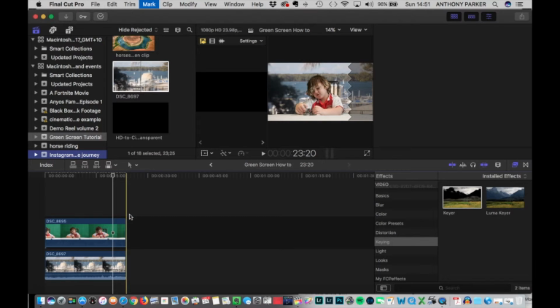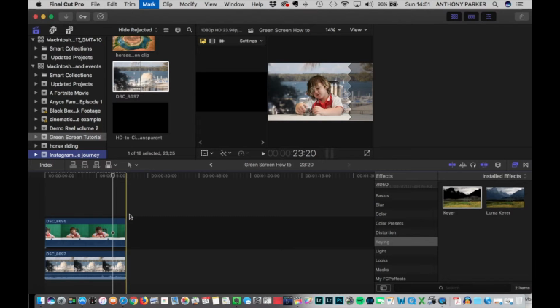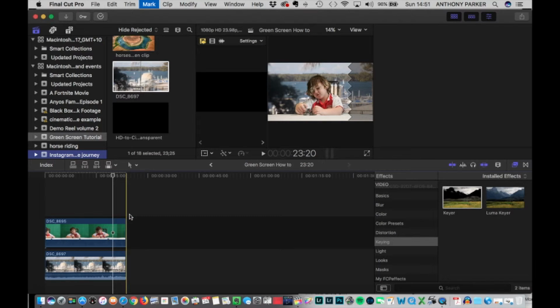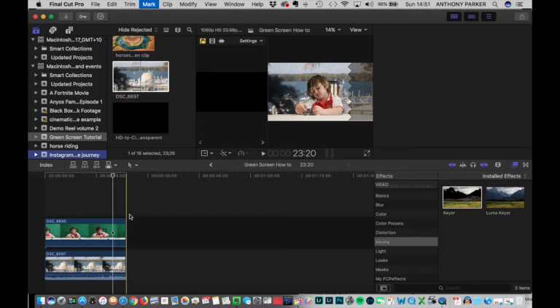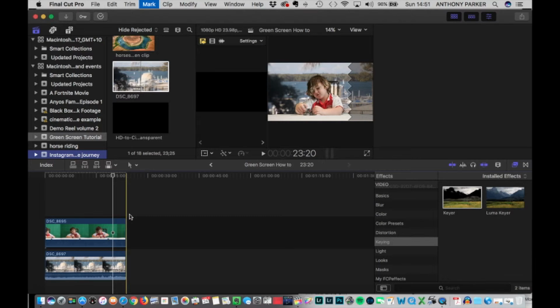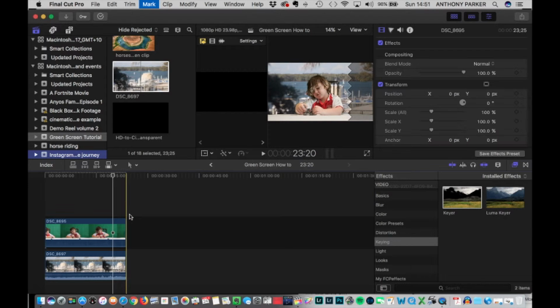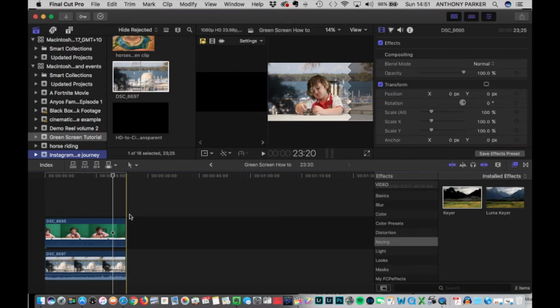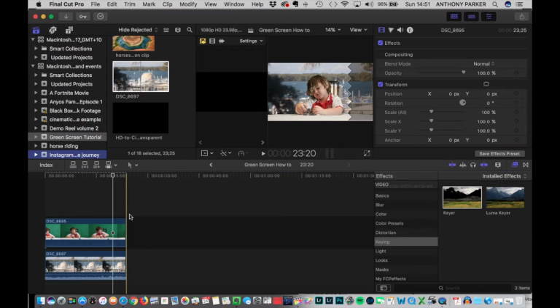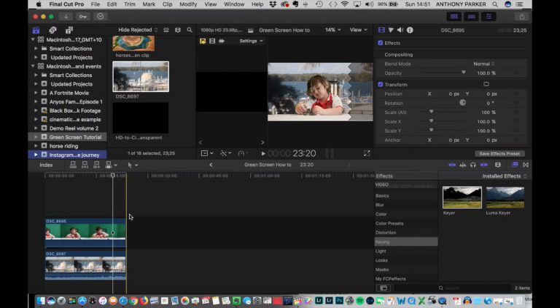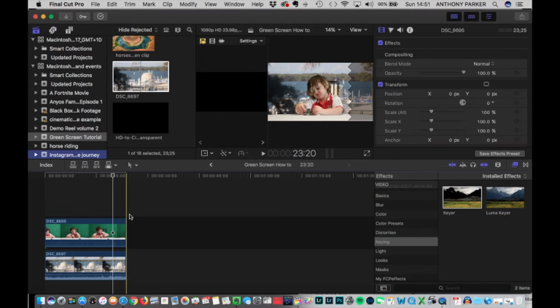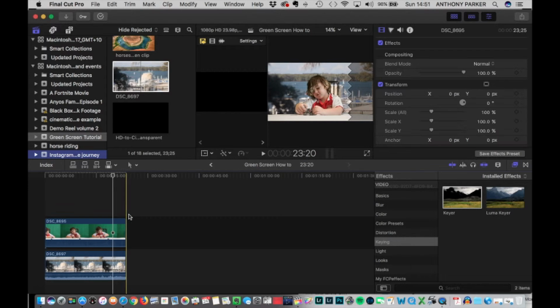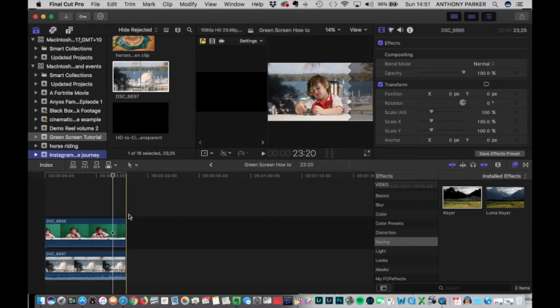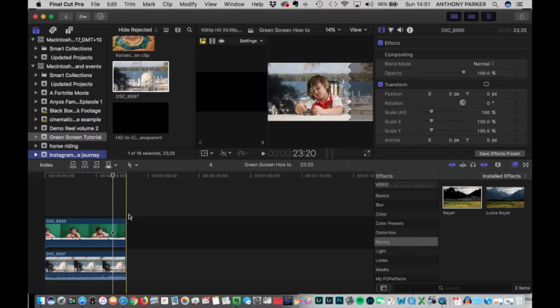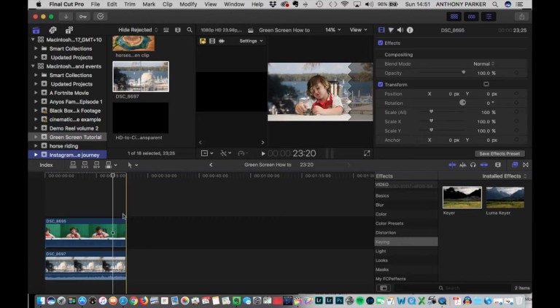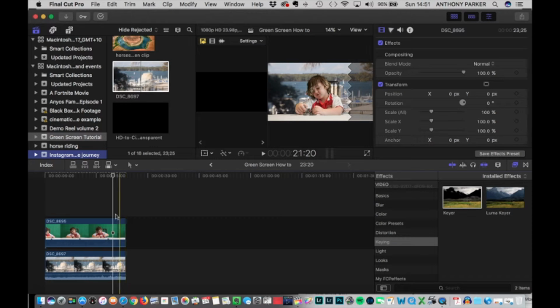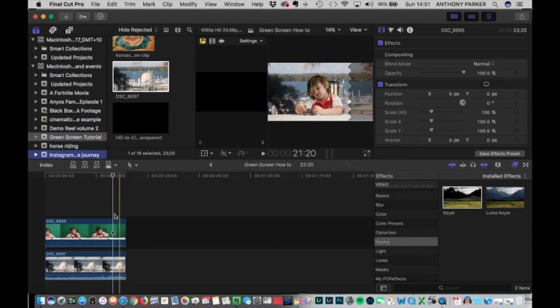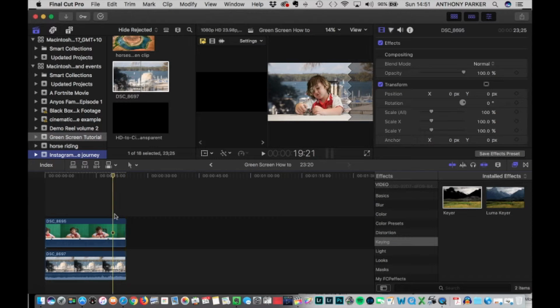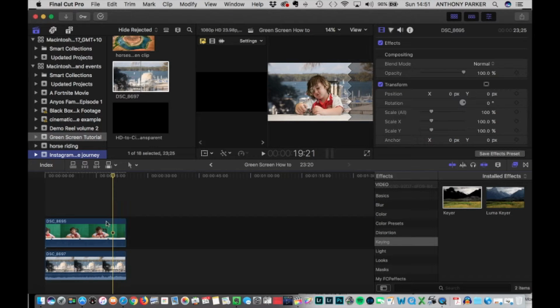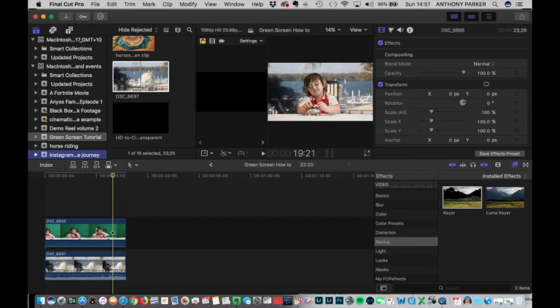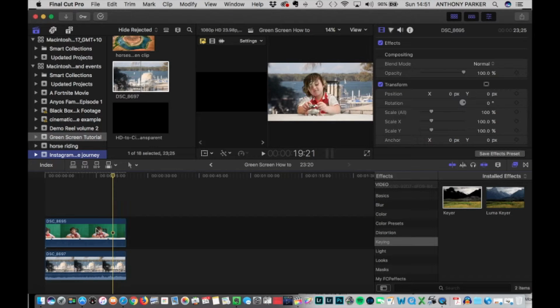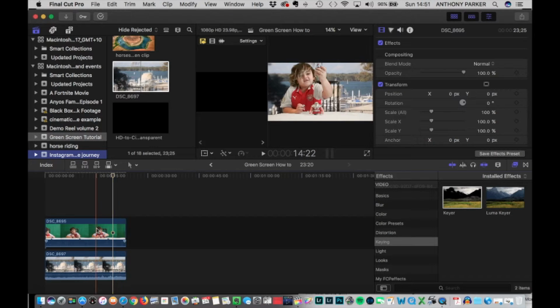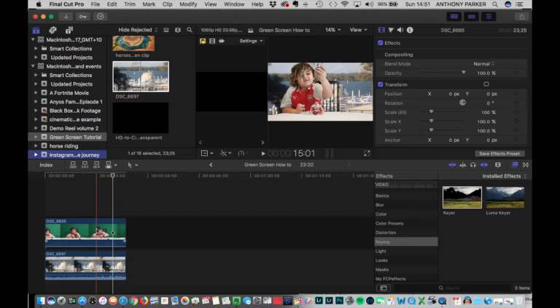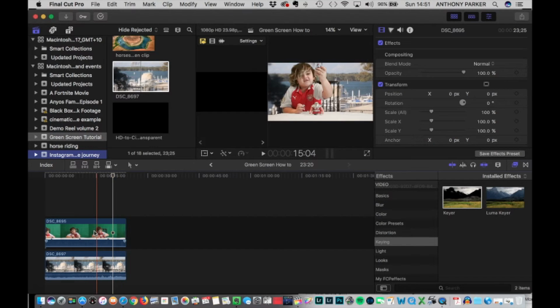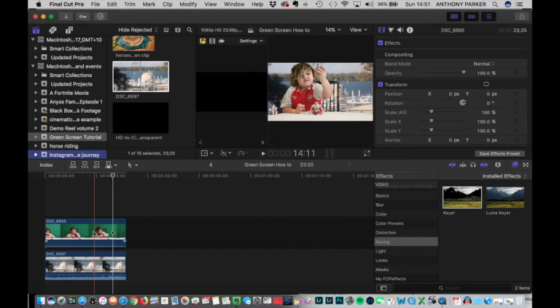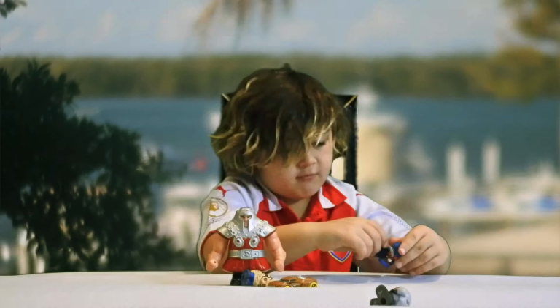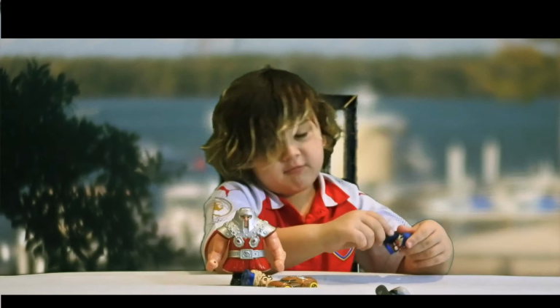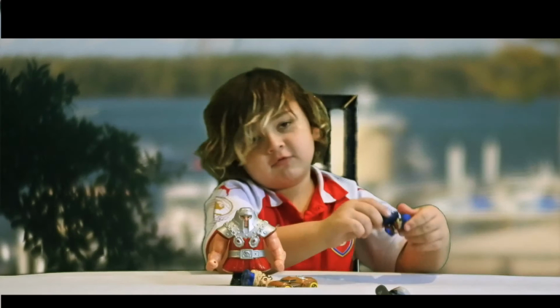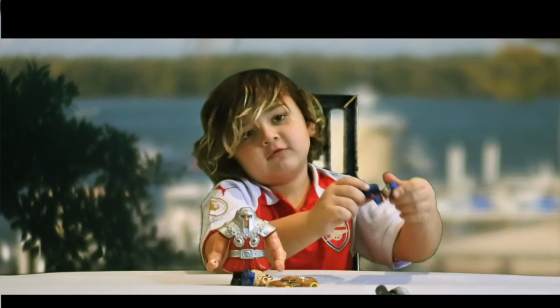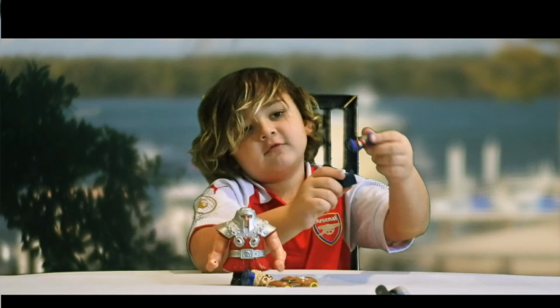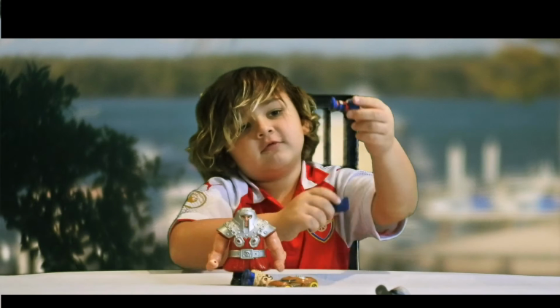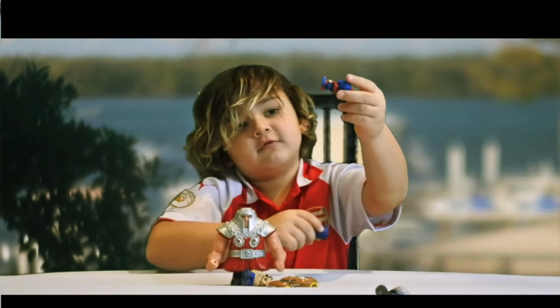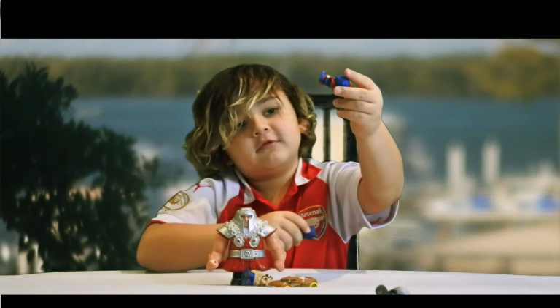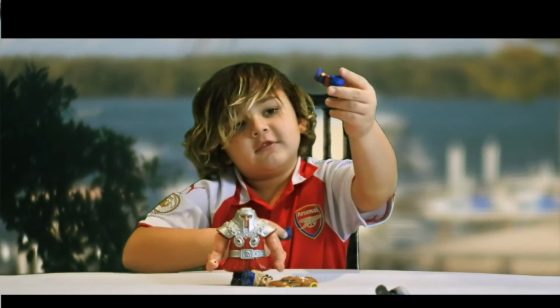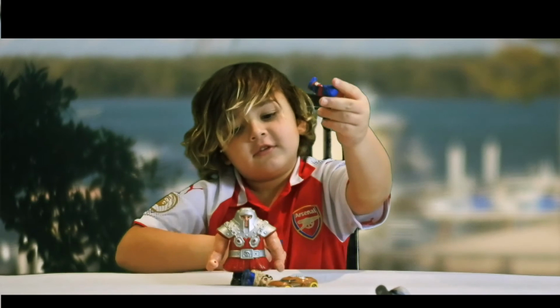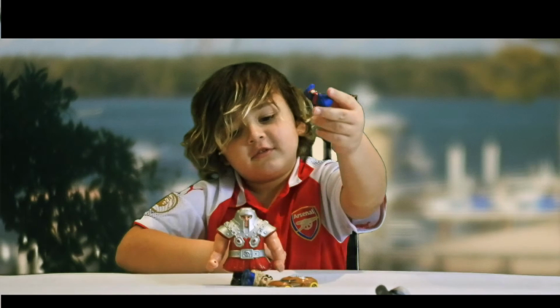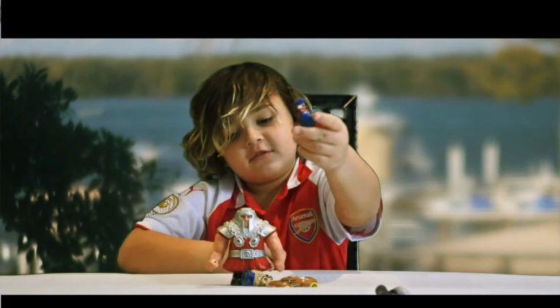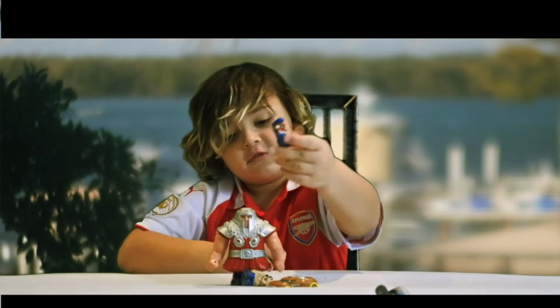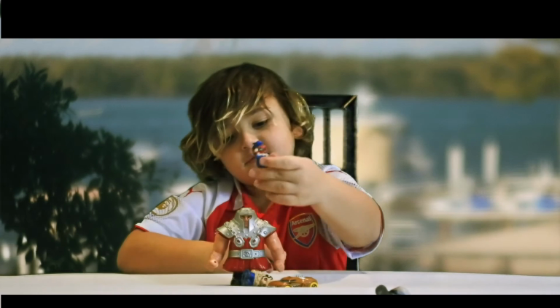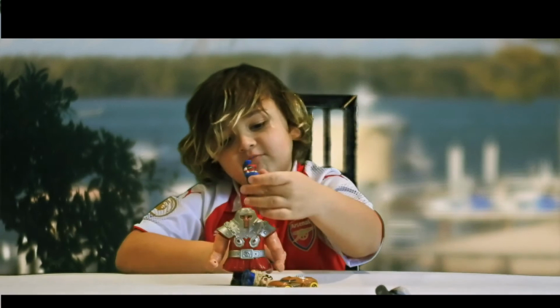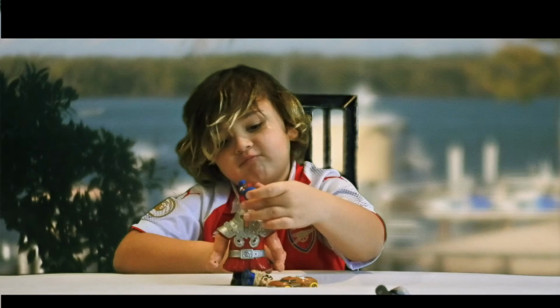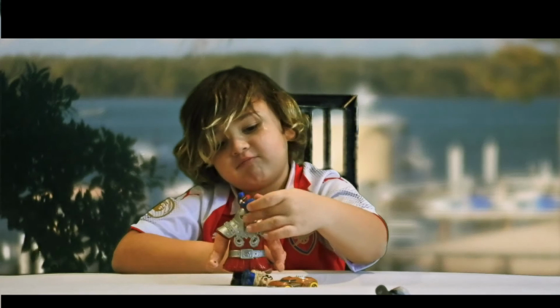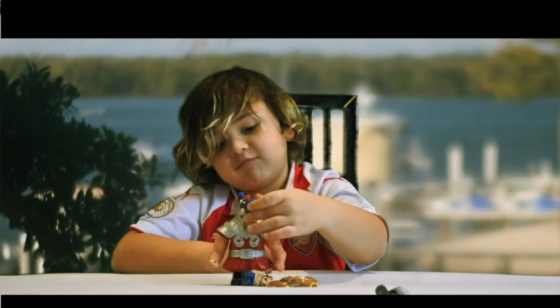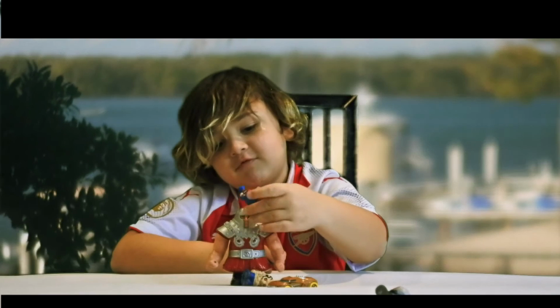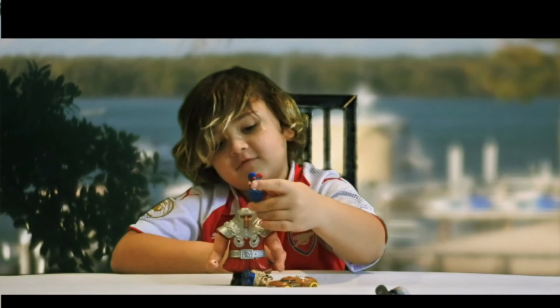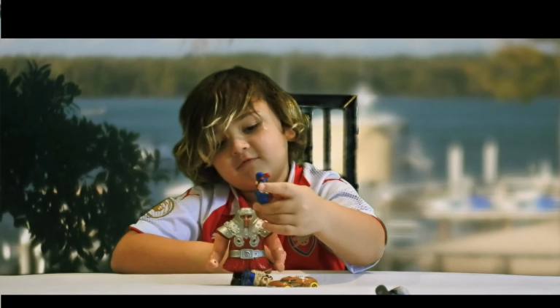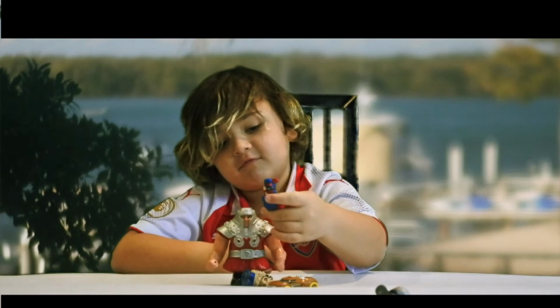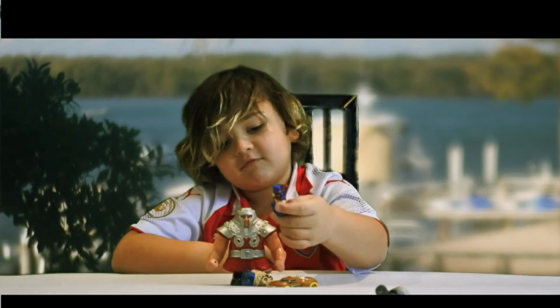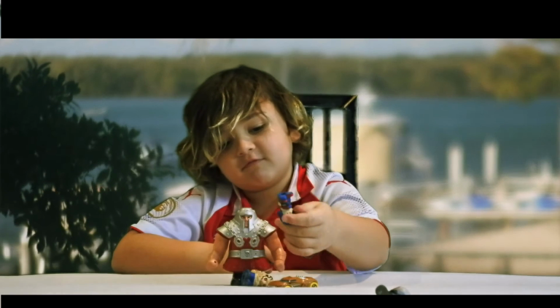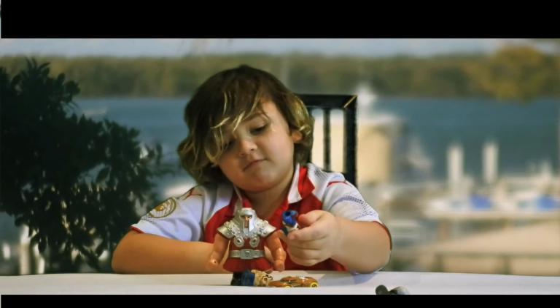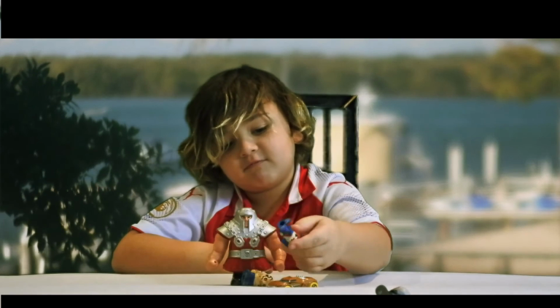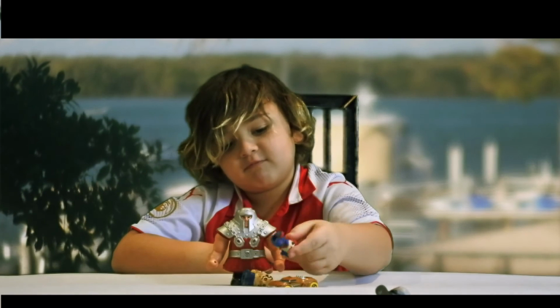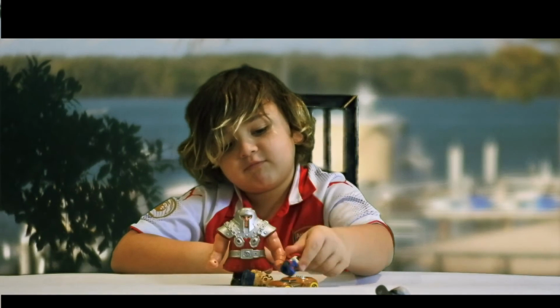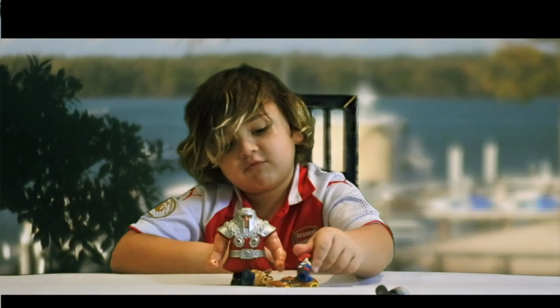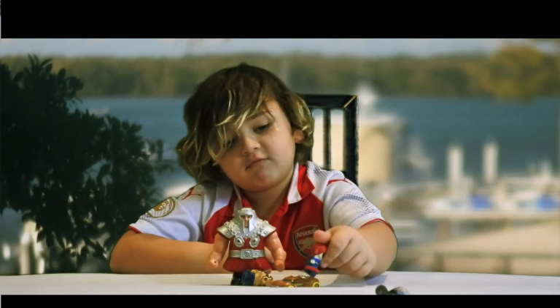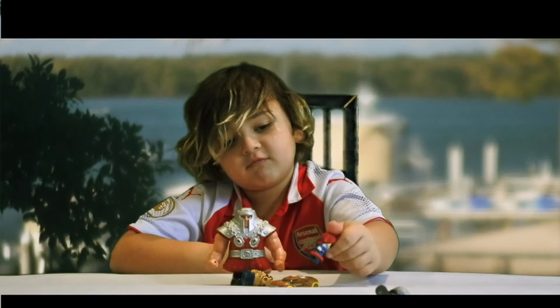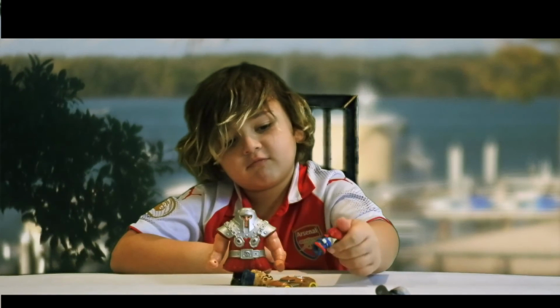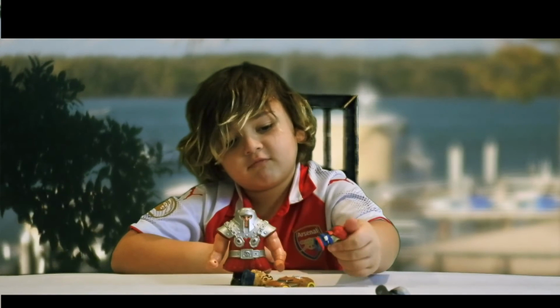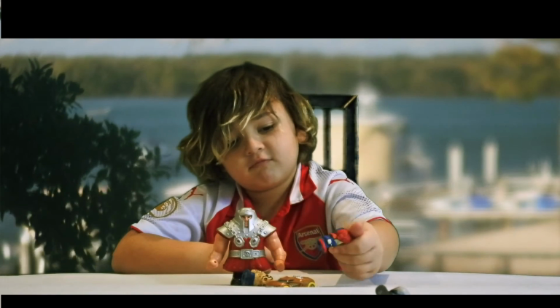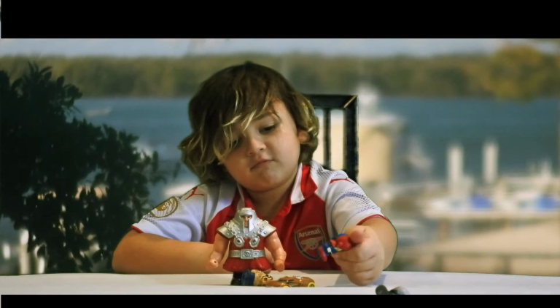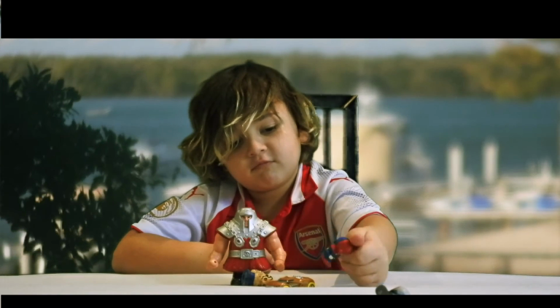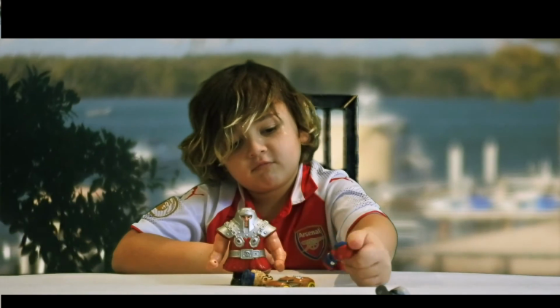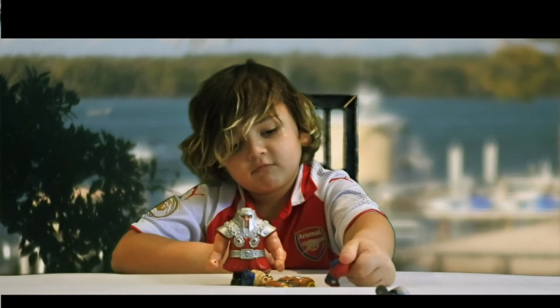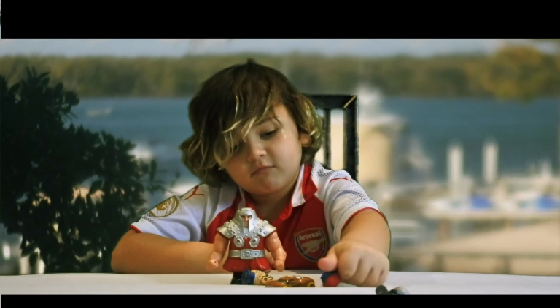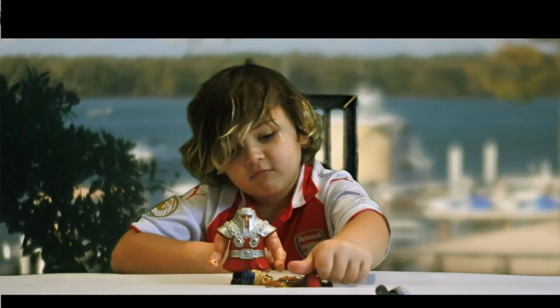And there you have it. You can see that once the green is removed, you can see the image below.